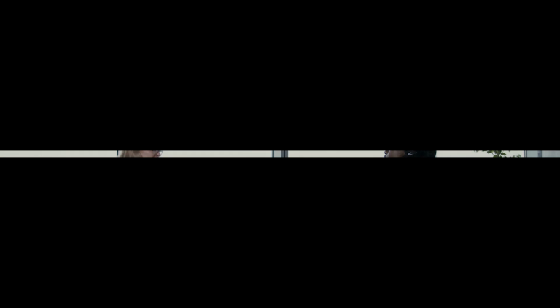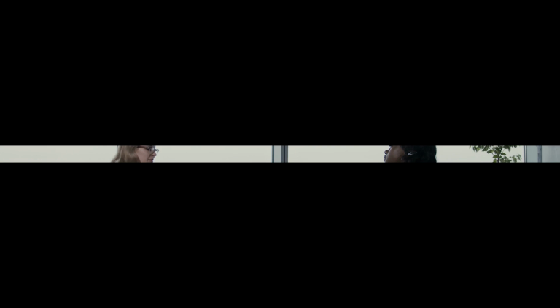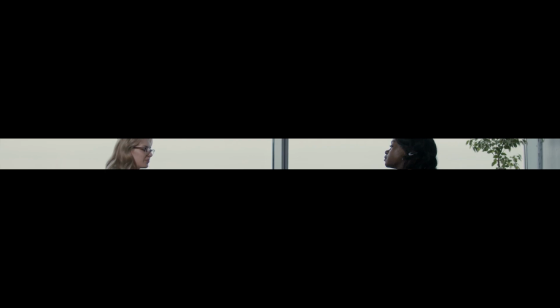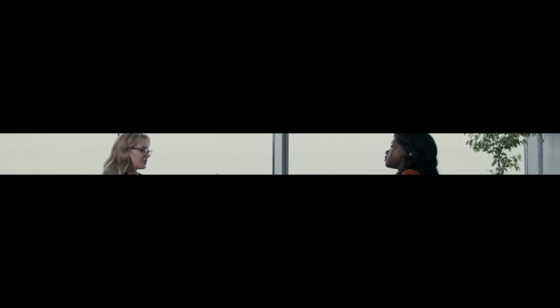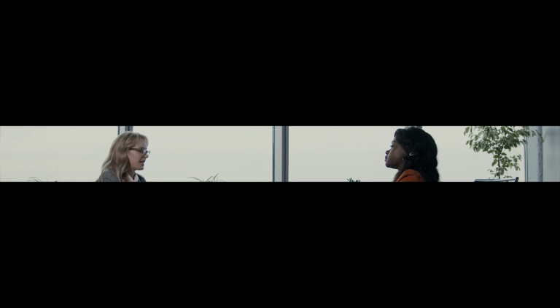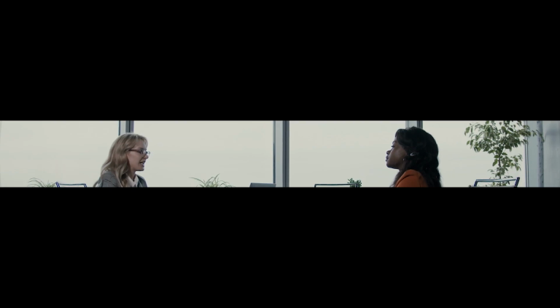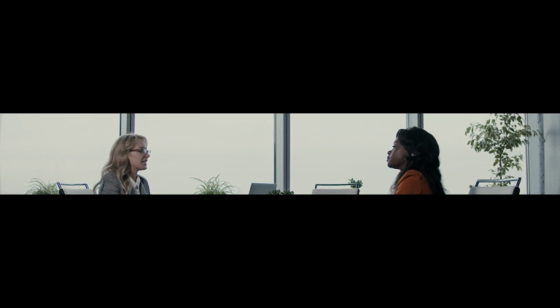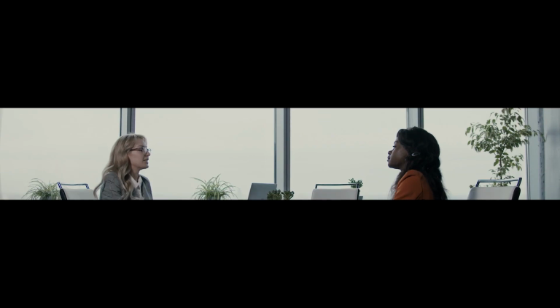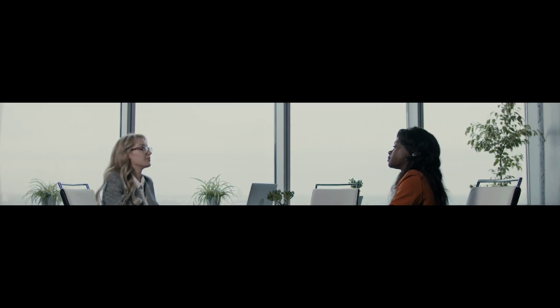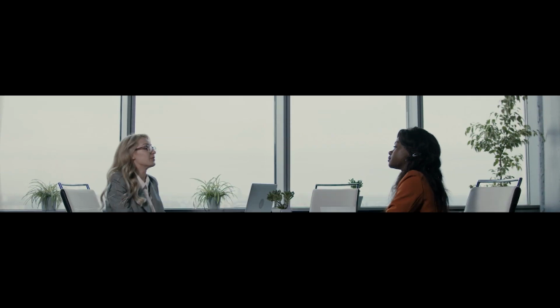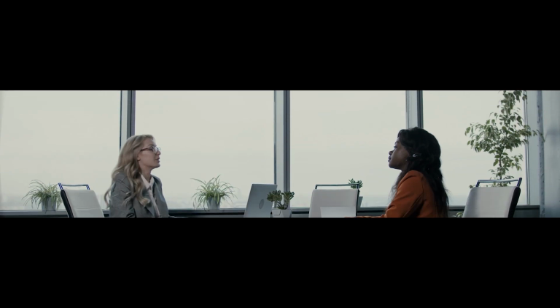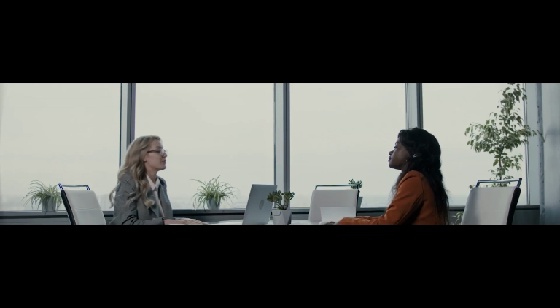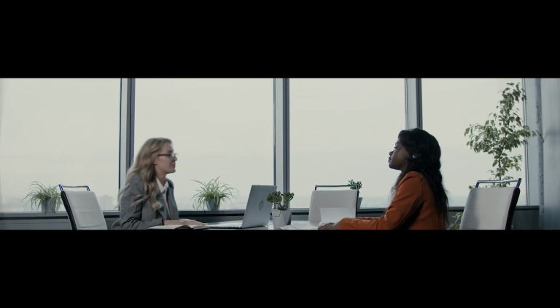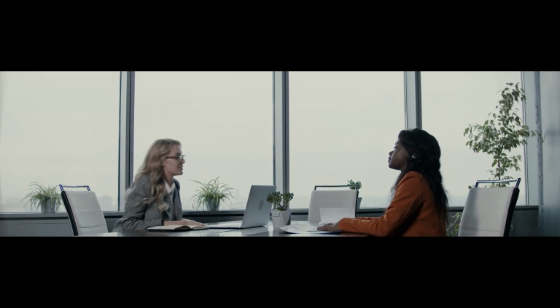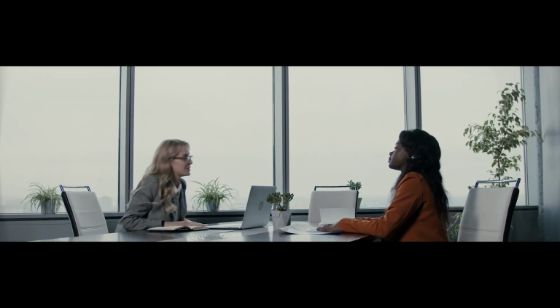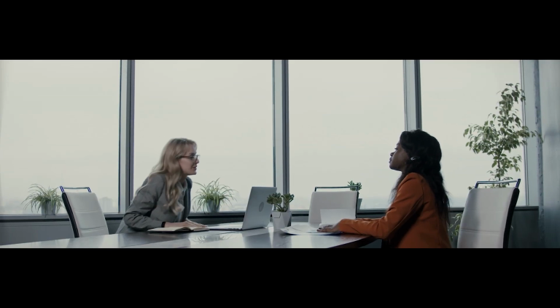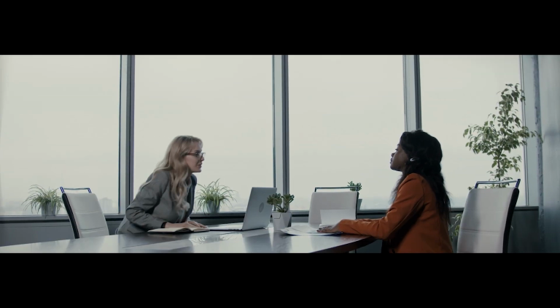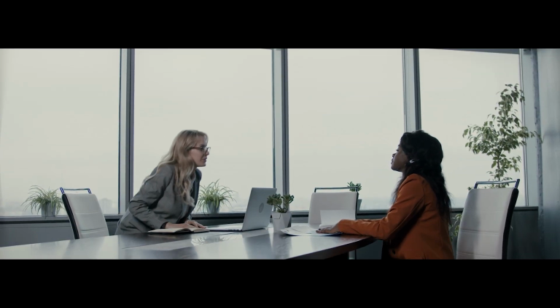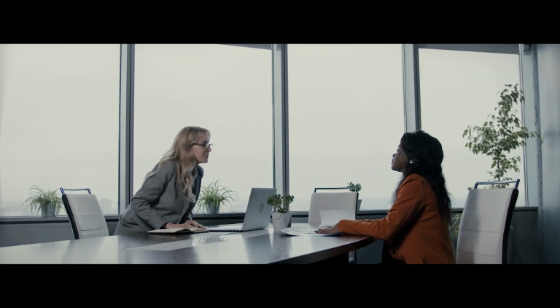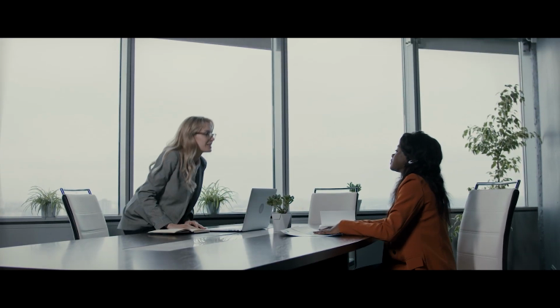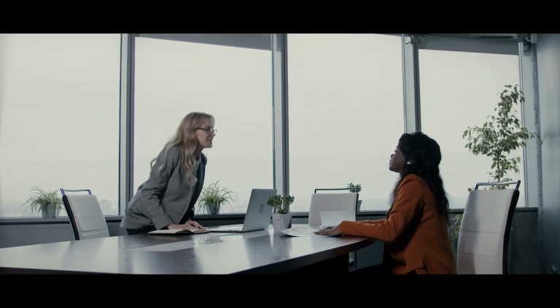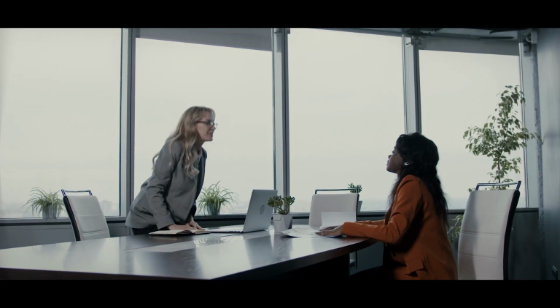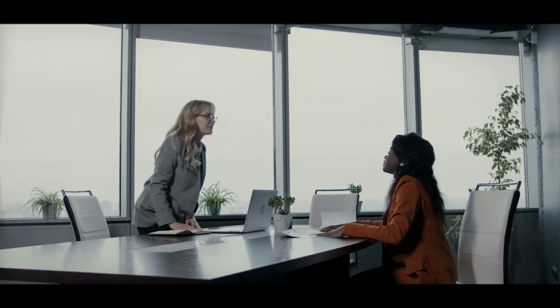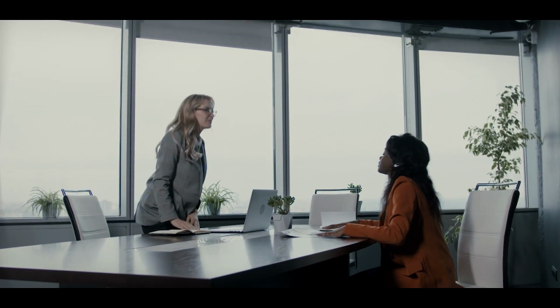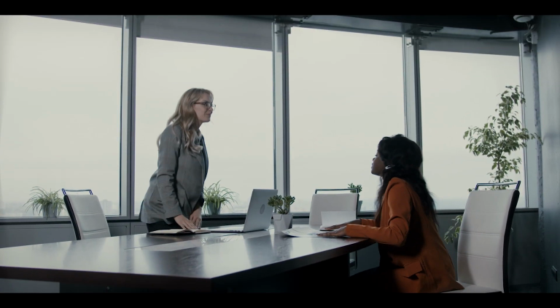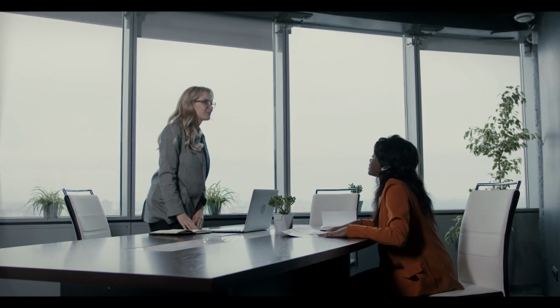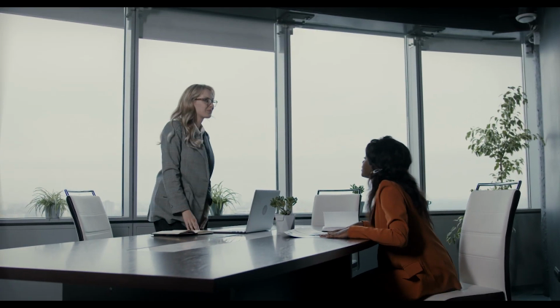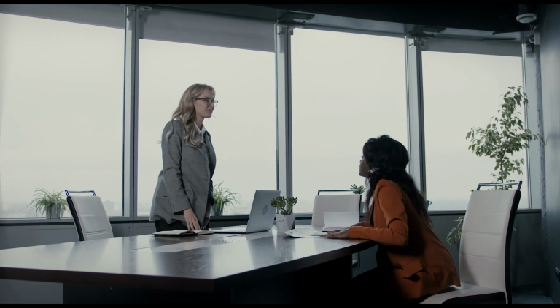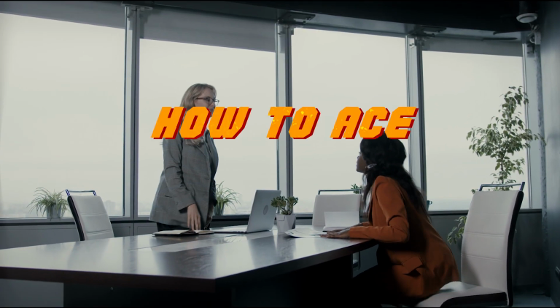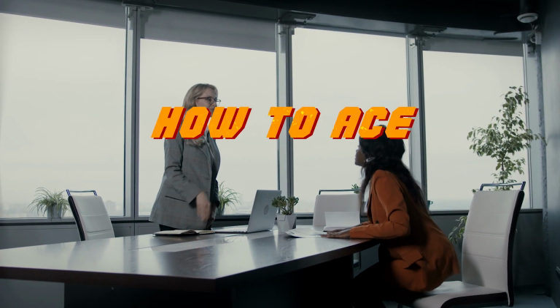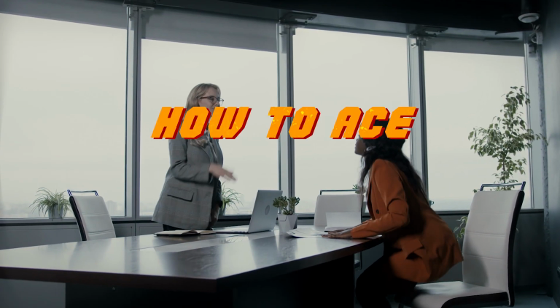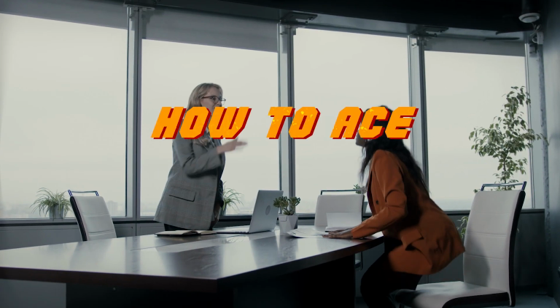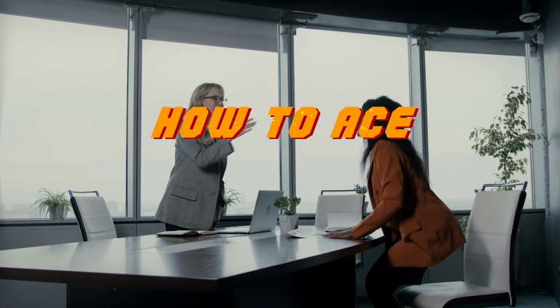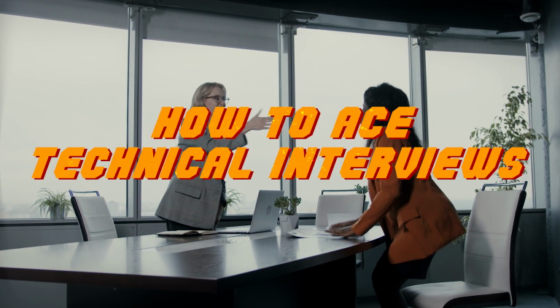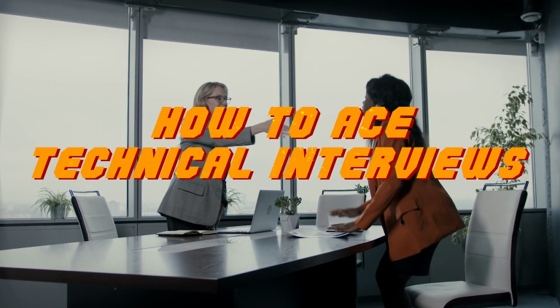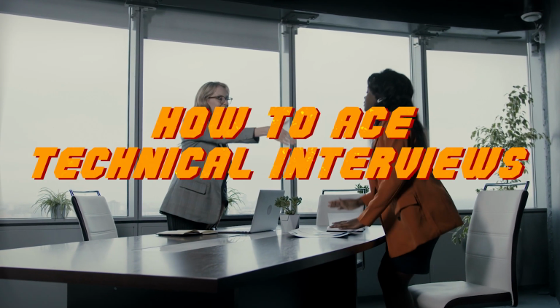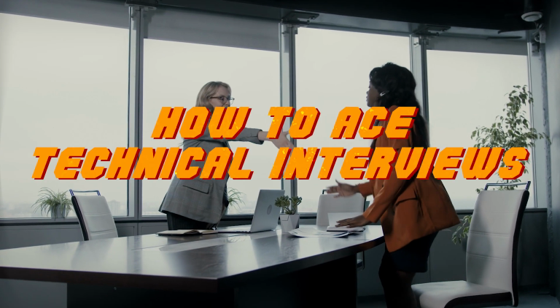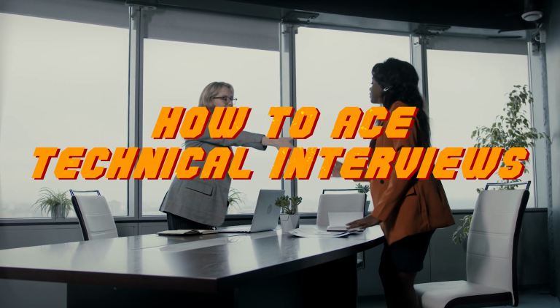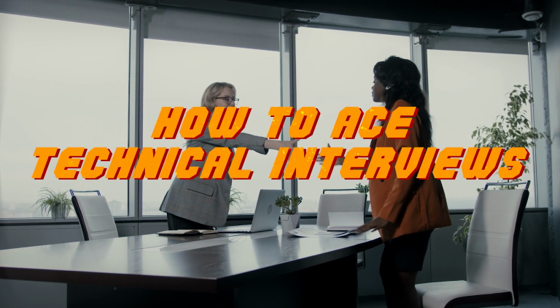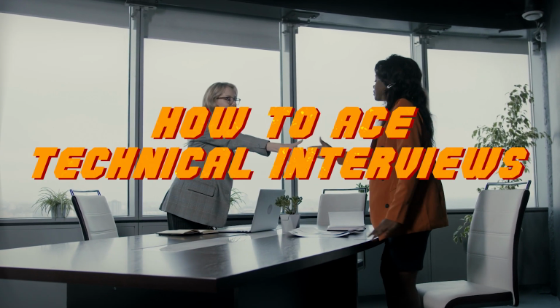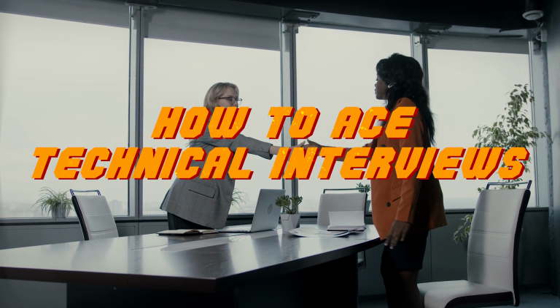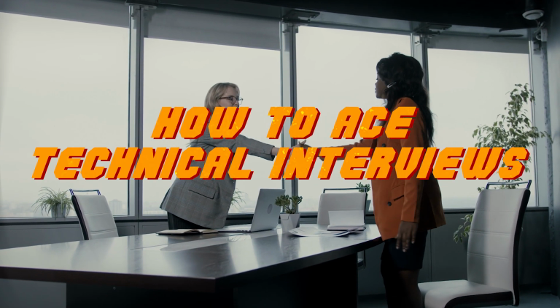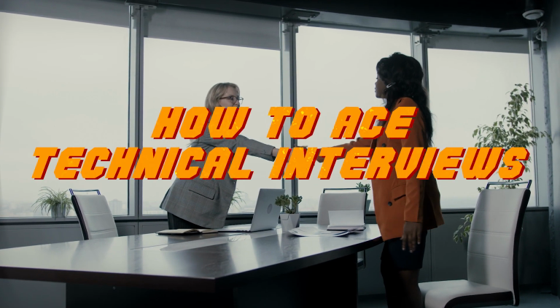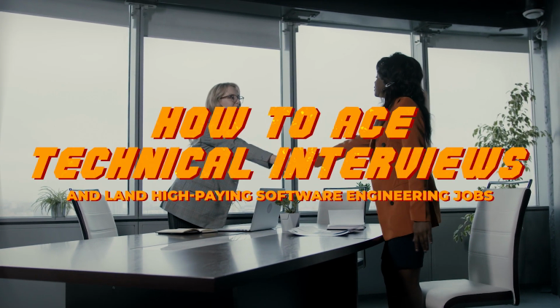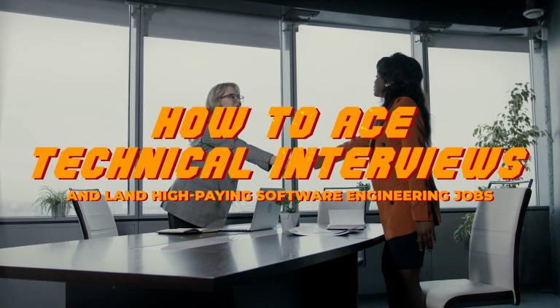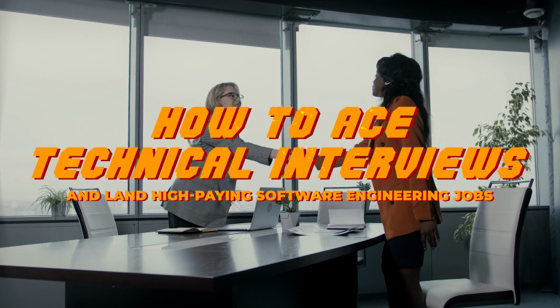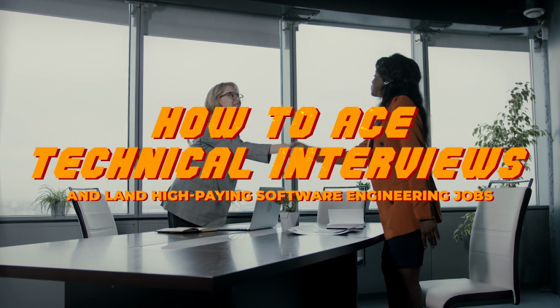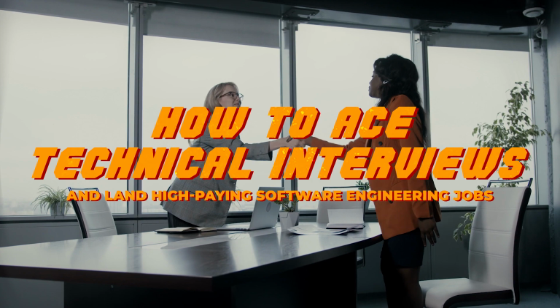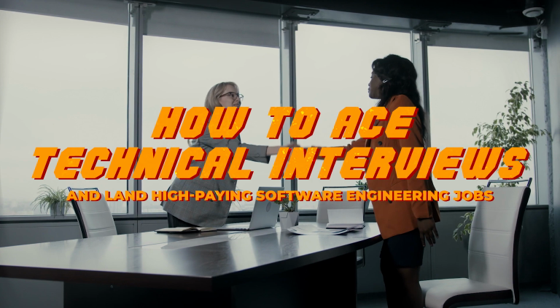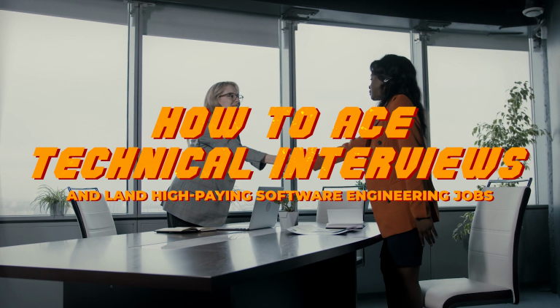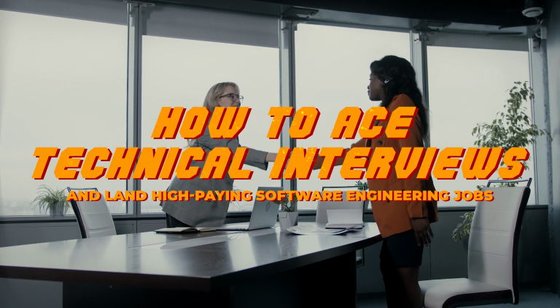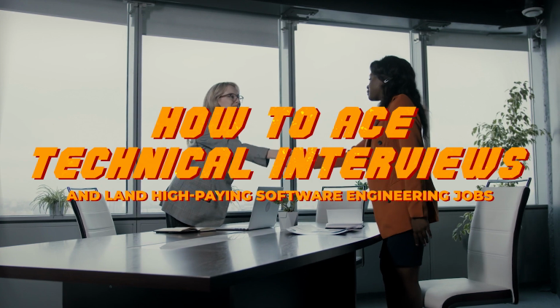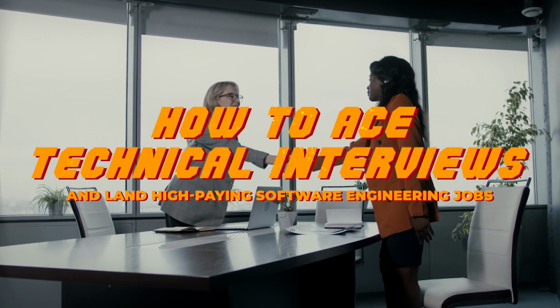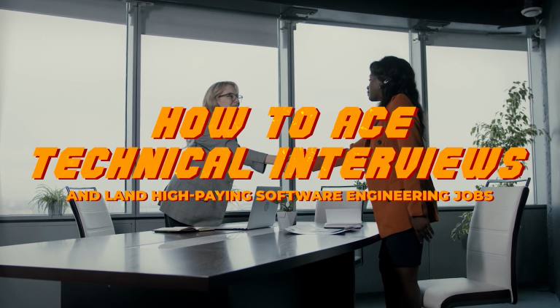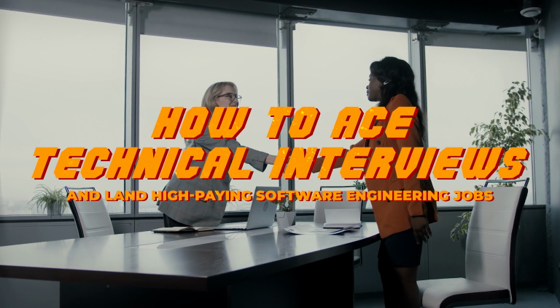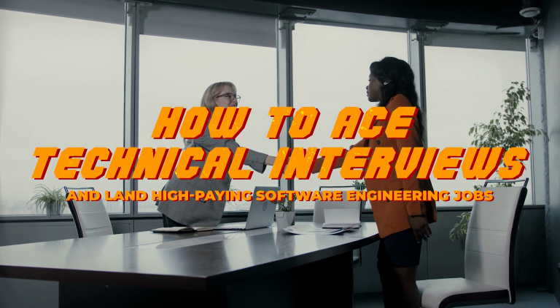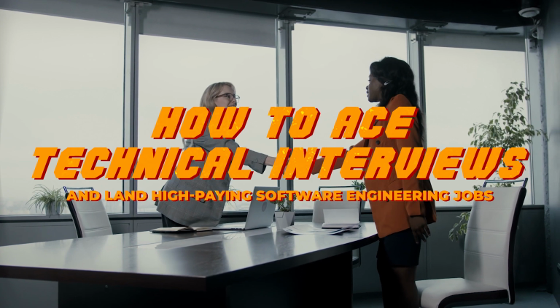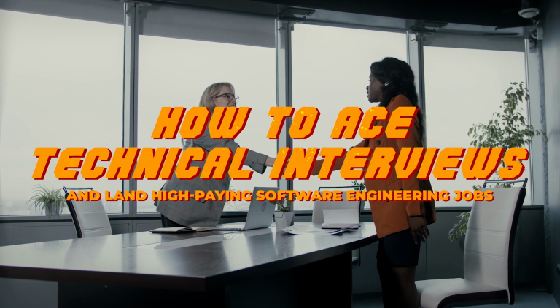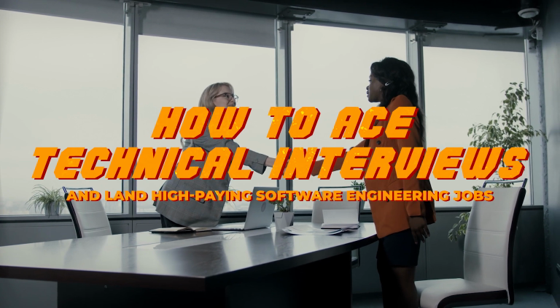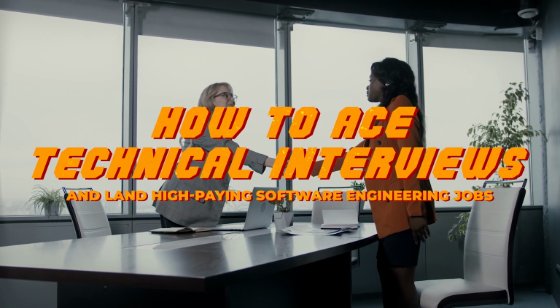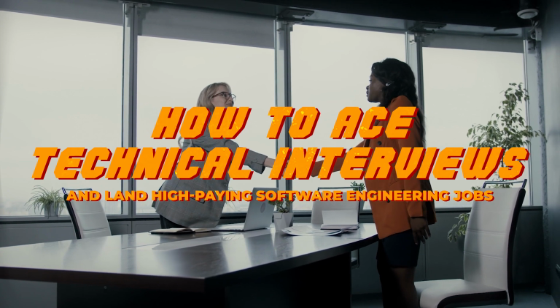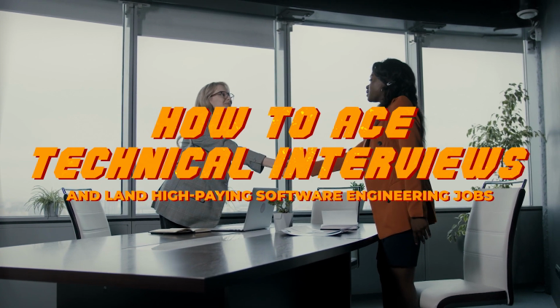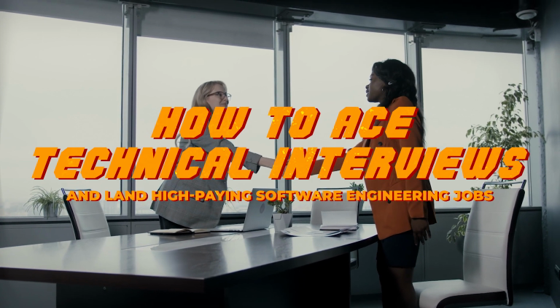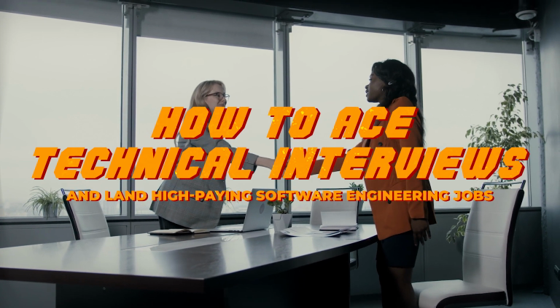Welcome to today's video. Today we'll be discussing how to ace technical interviews and land high-paying software engineering jobs.